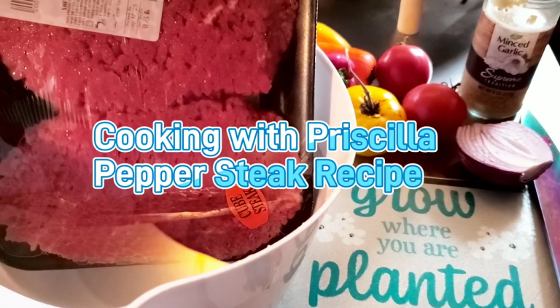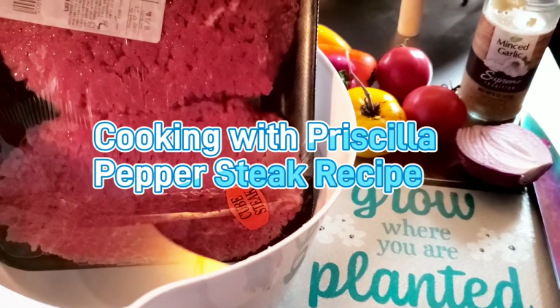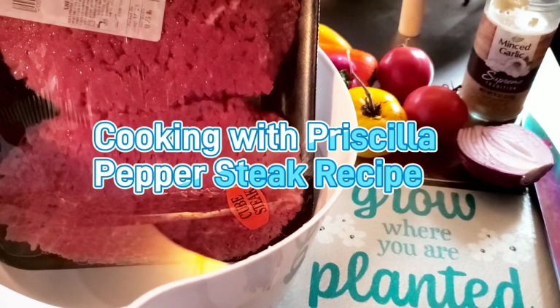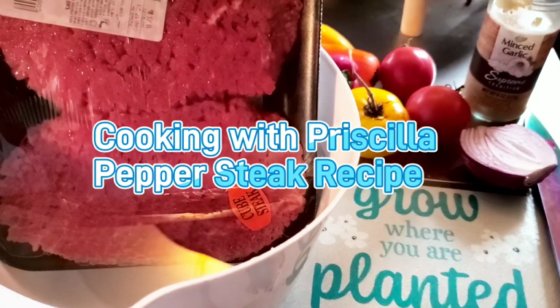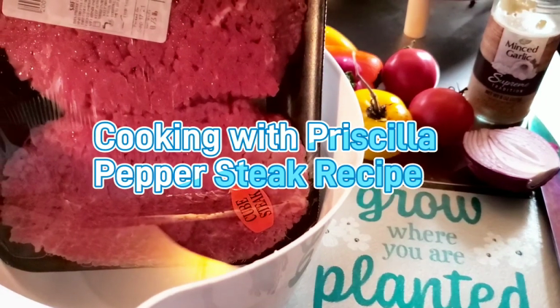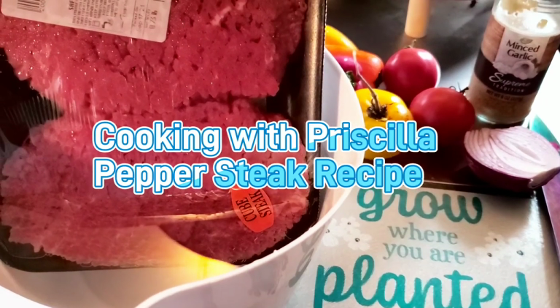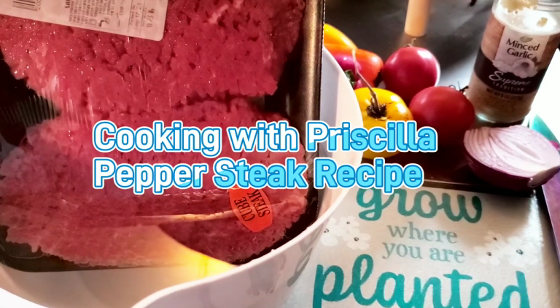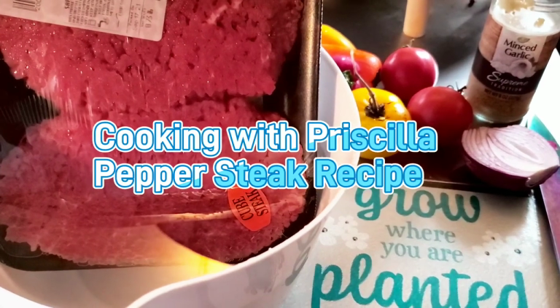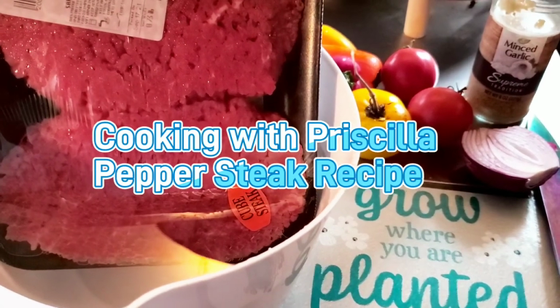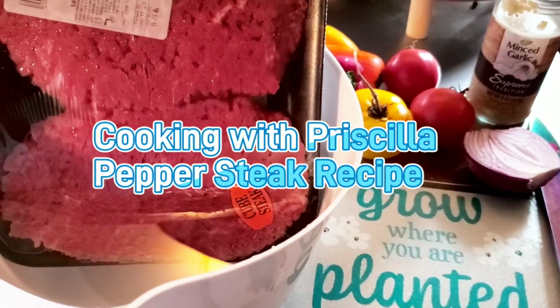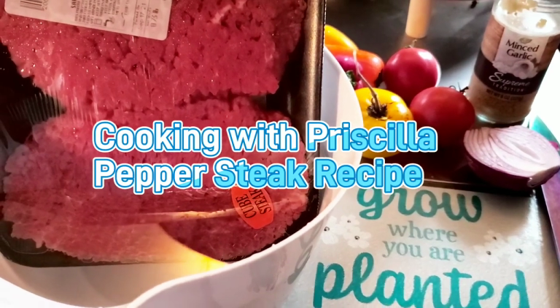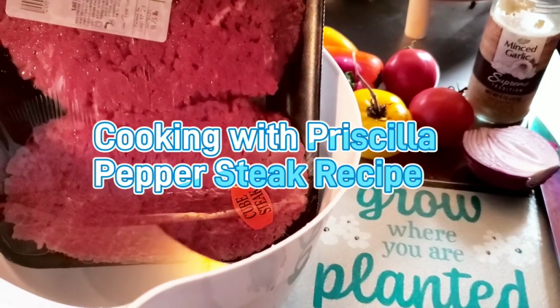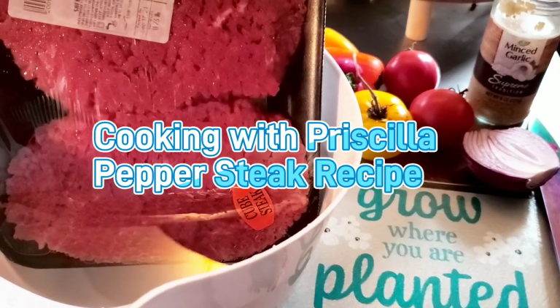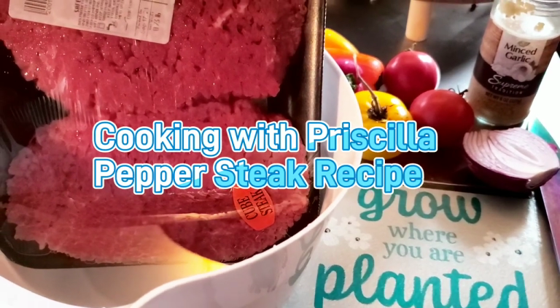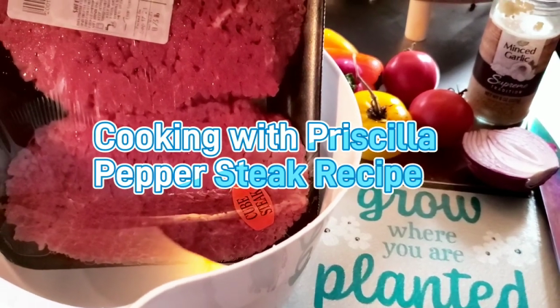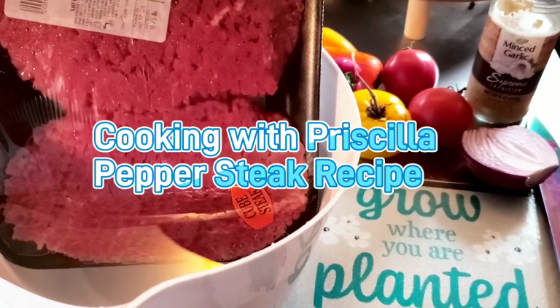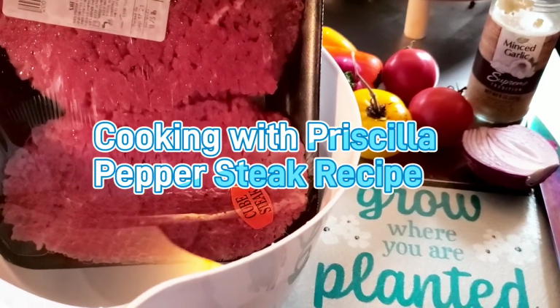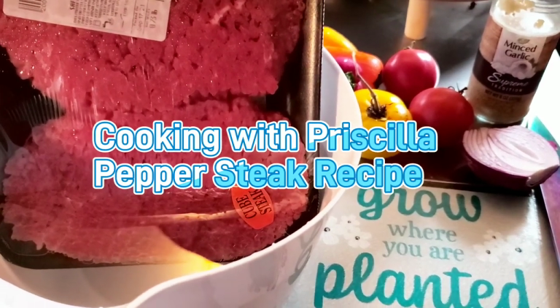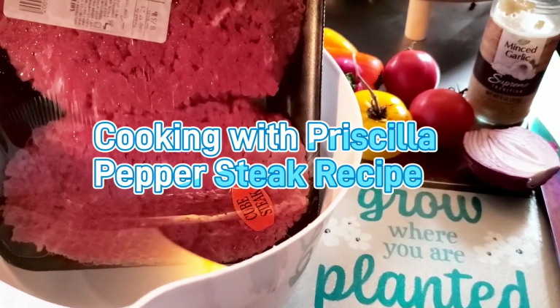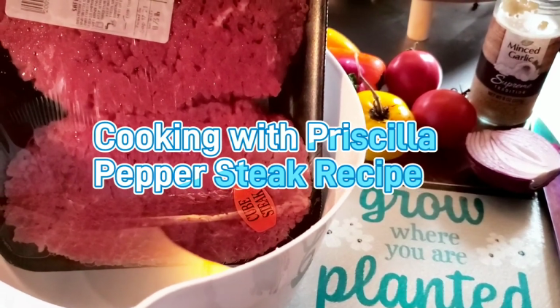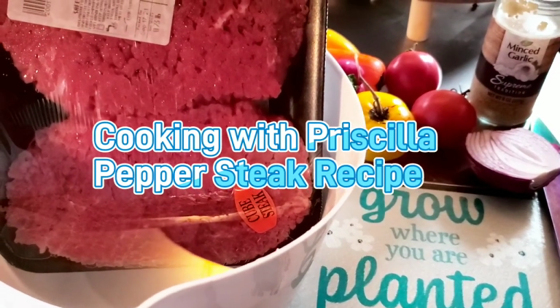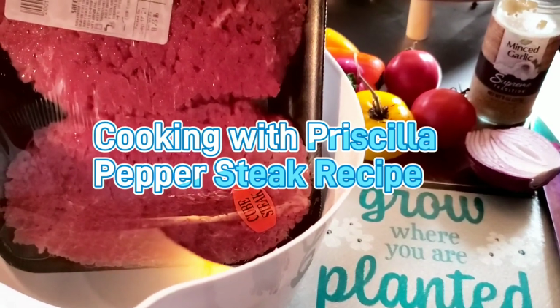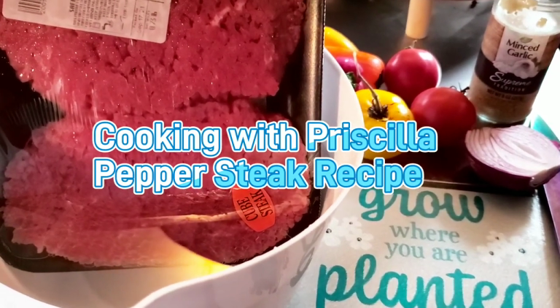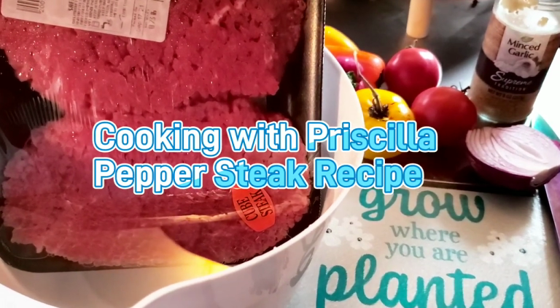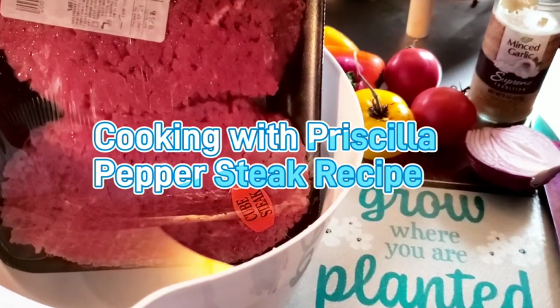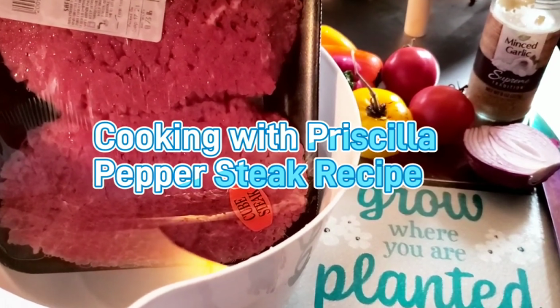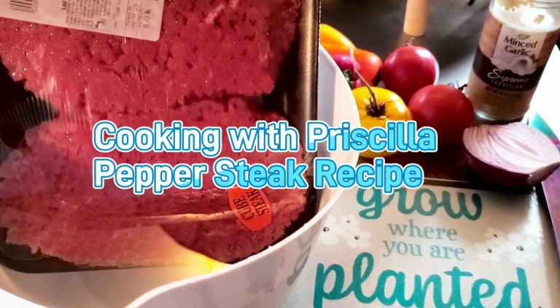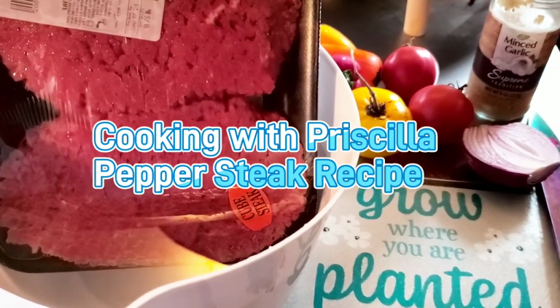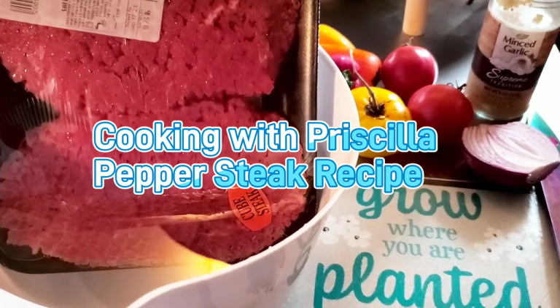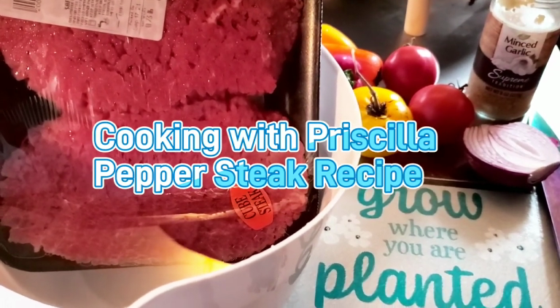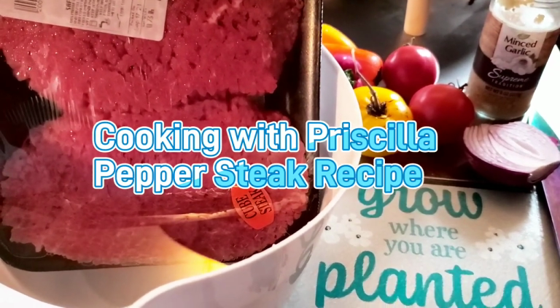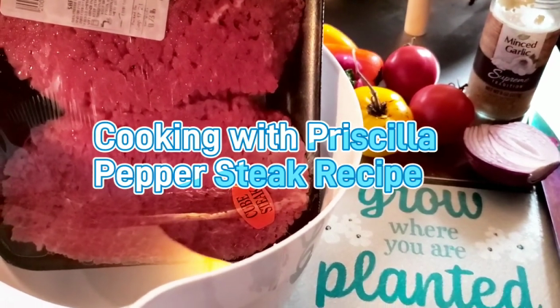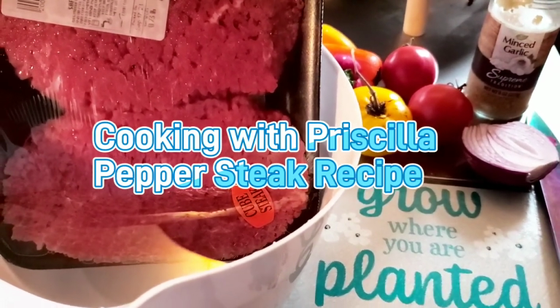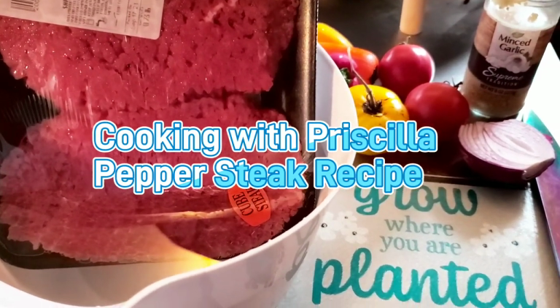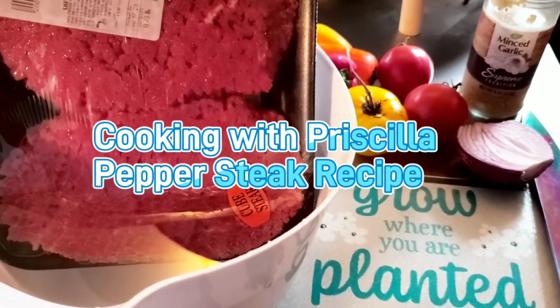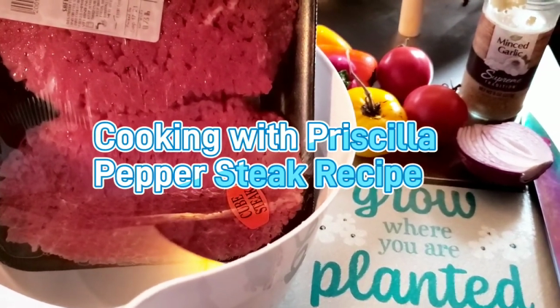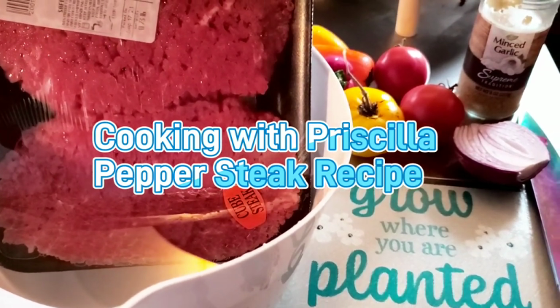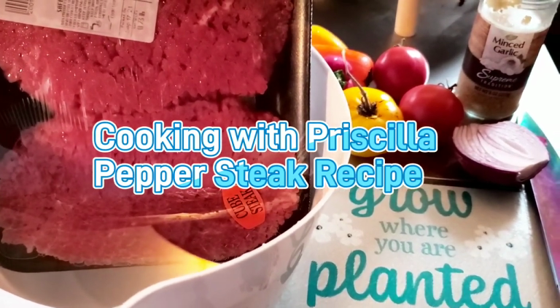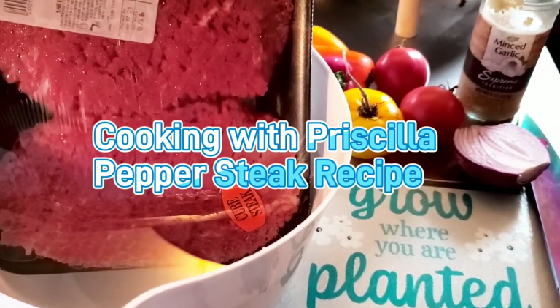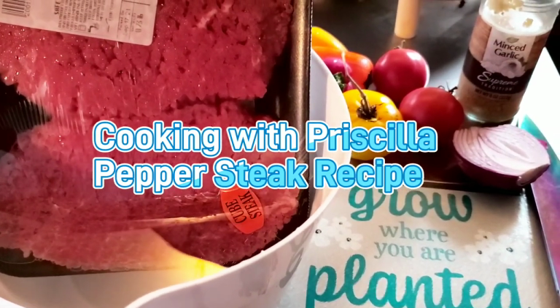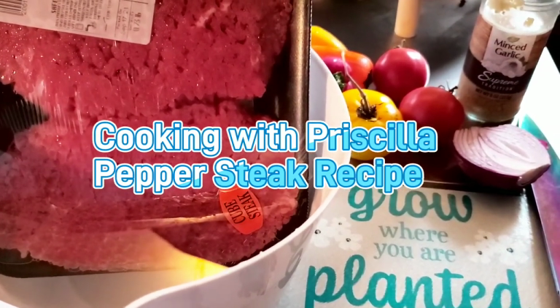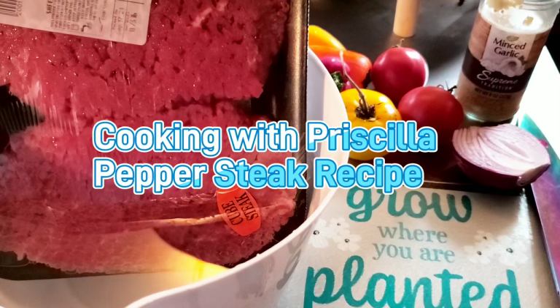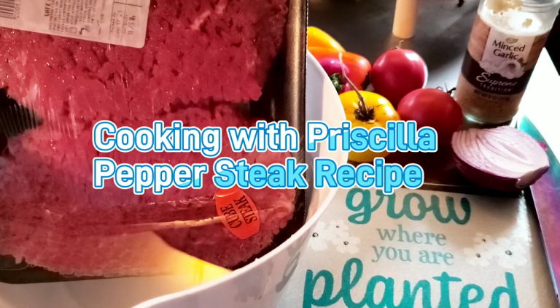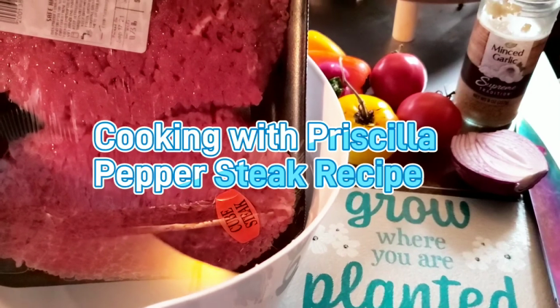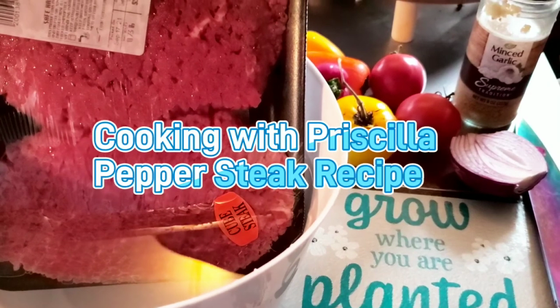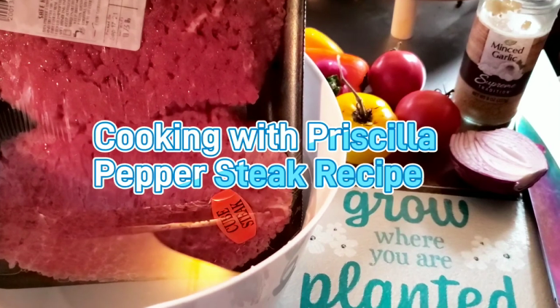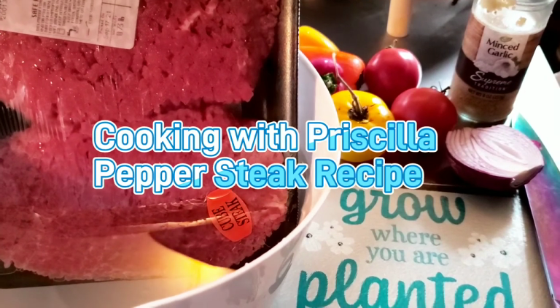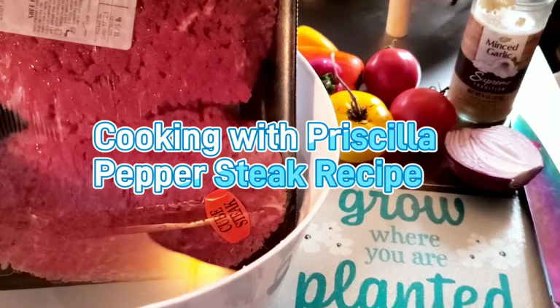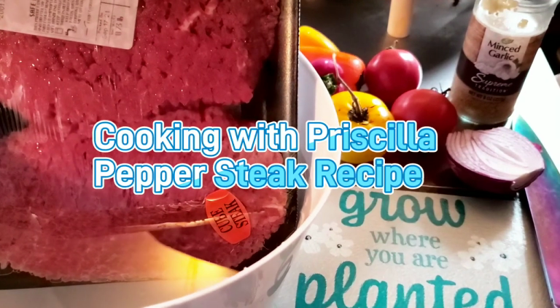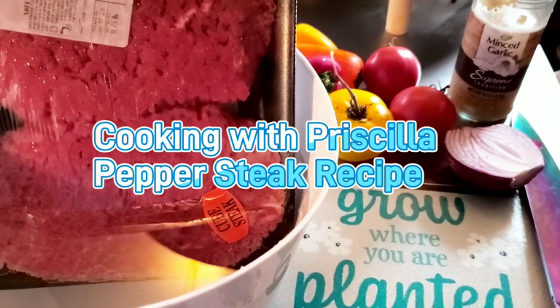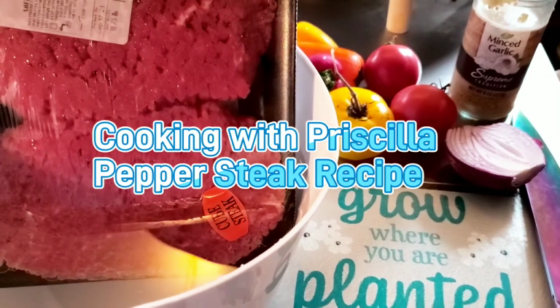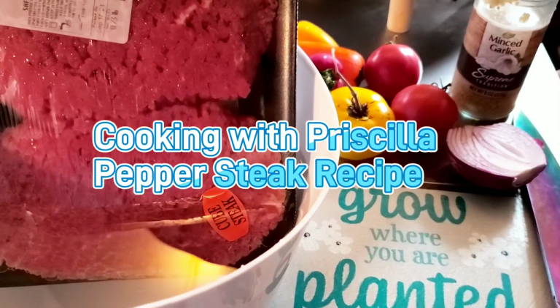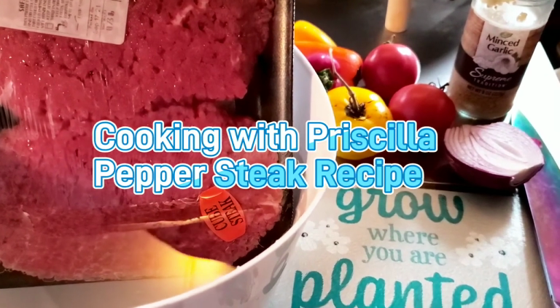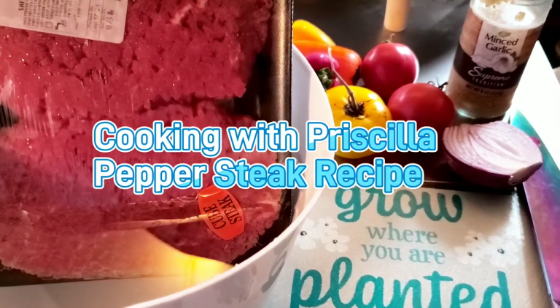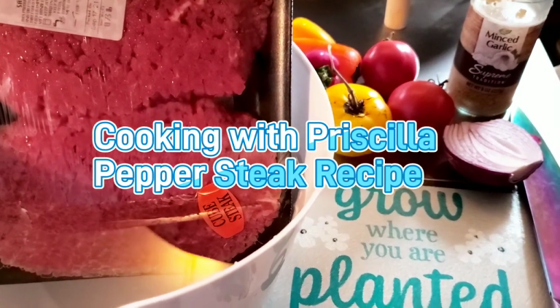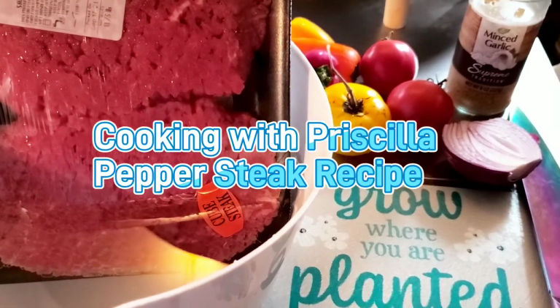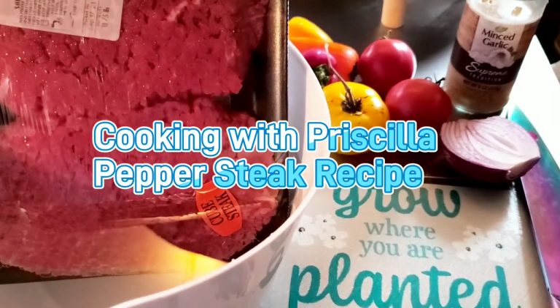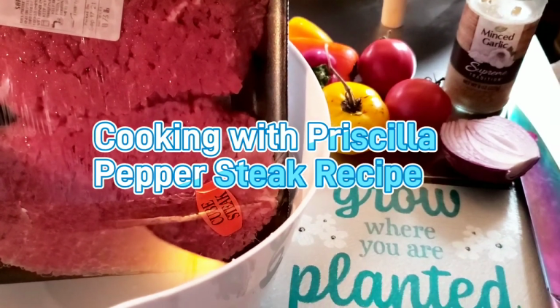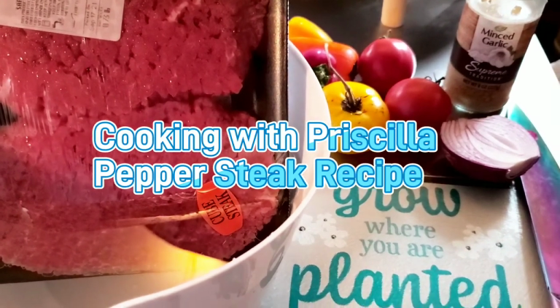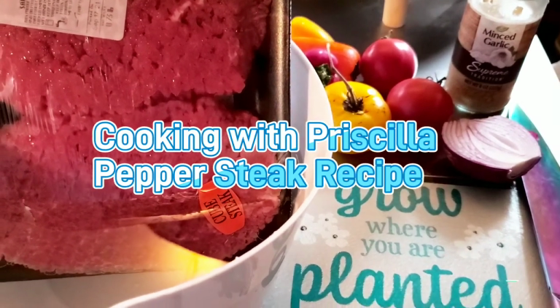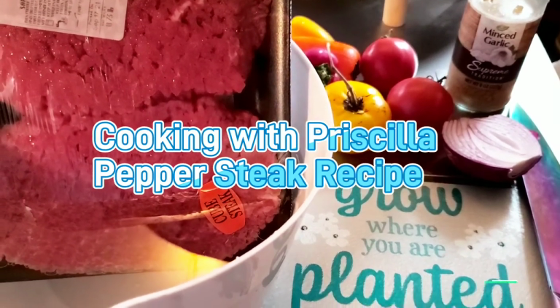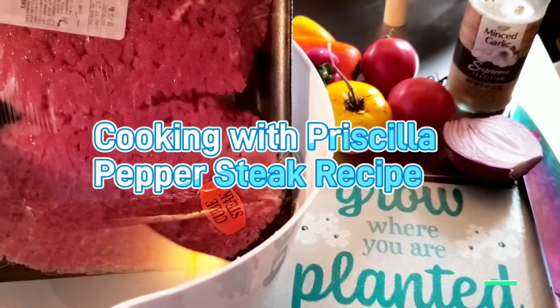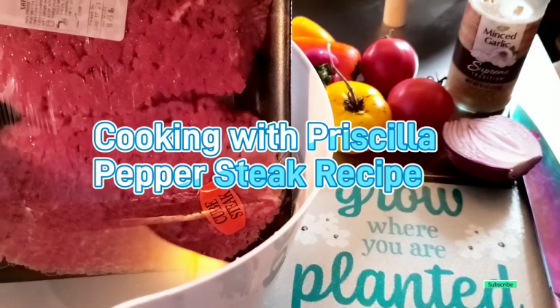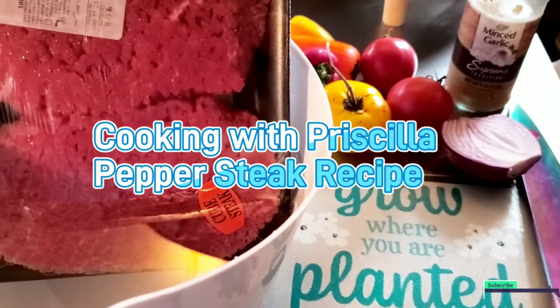Hey guys, welcome to Cooking with Priscilla. I'm Priscilla. If you're new, please subscribe, like, comment, share, and hit that bell notification for my next video.